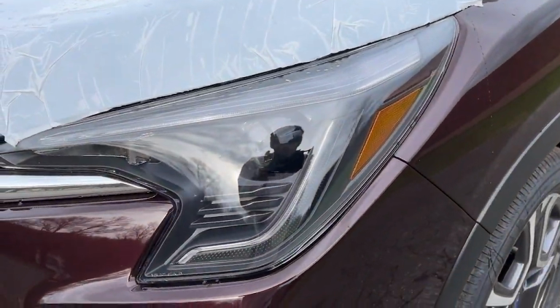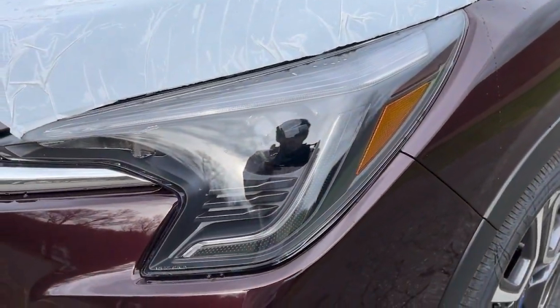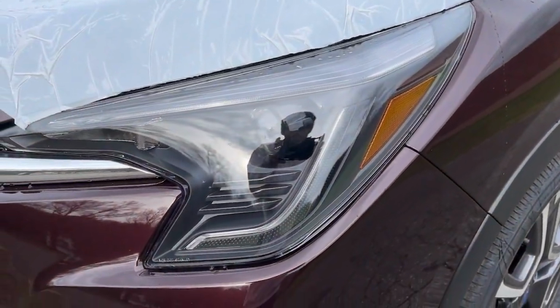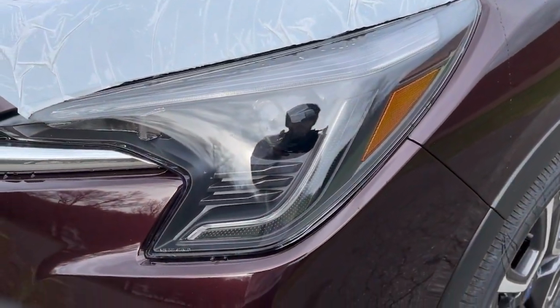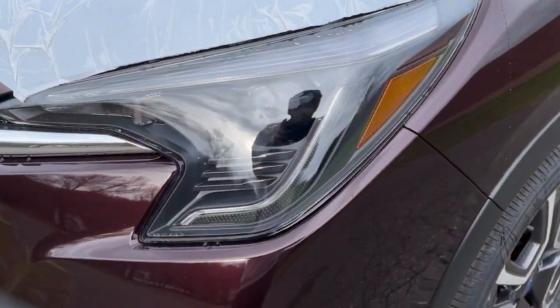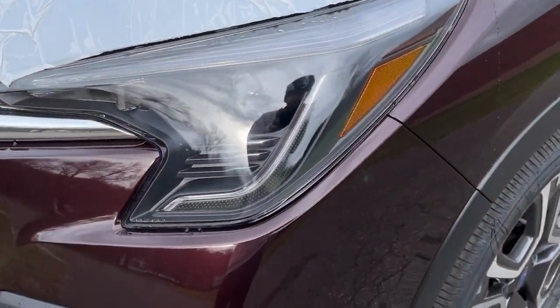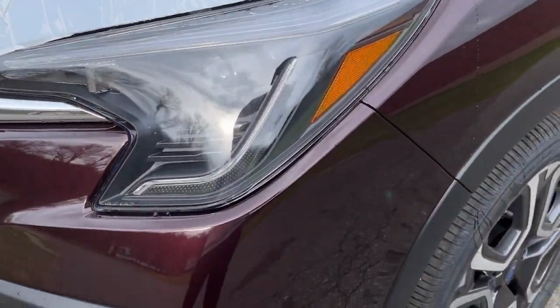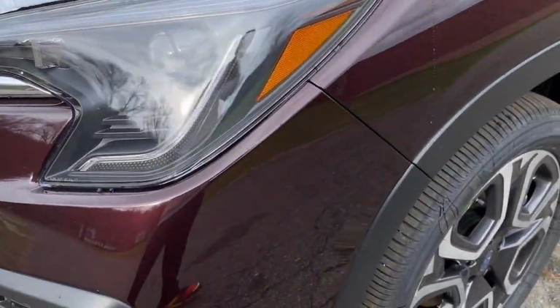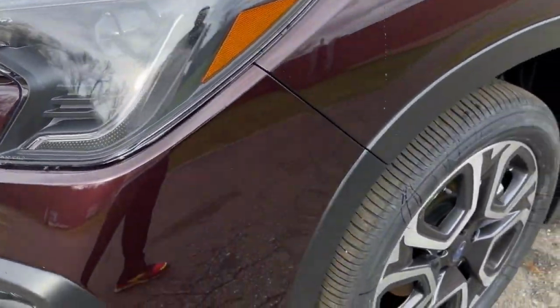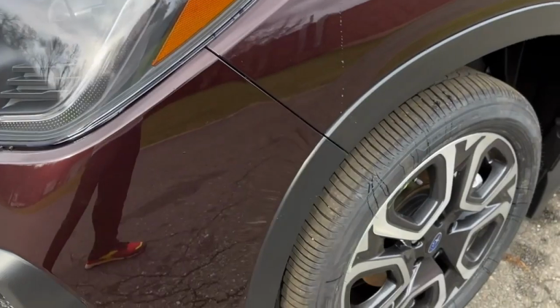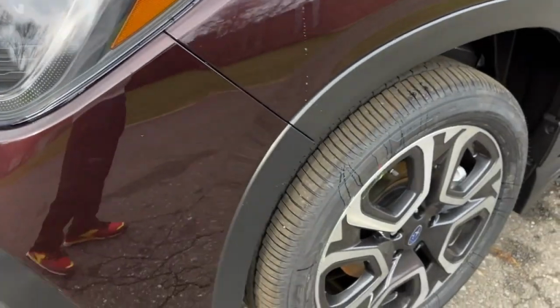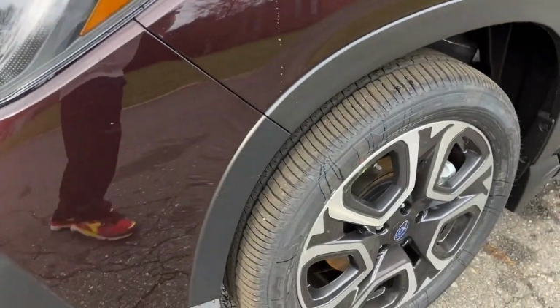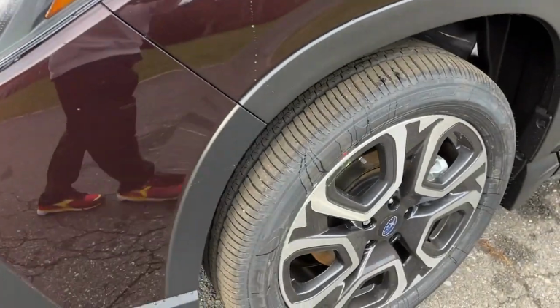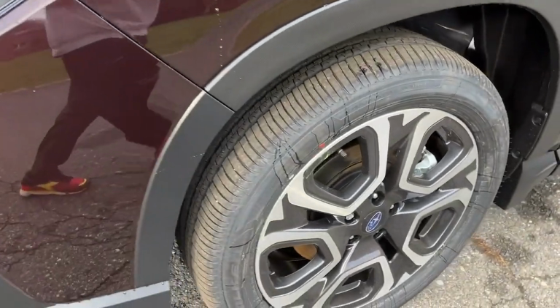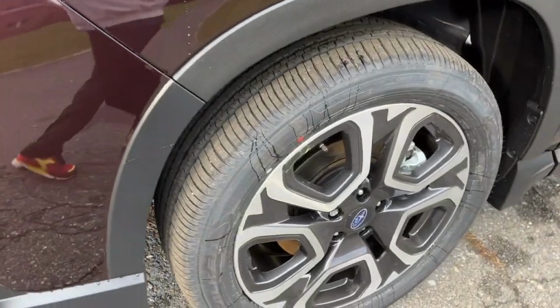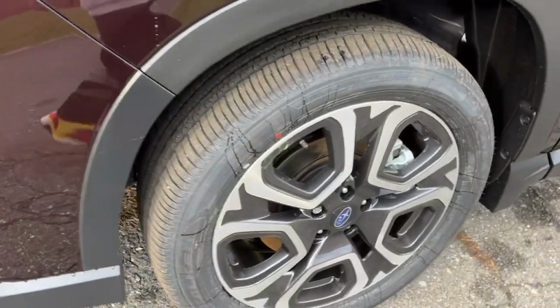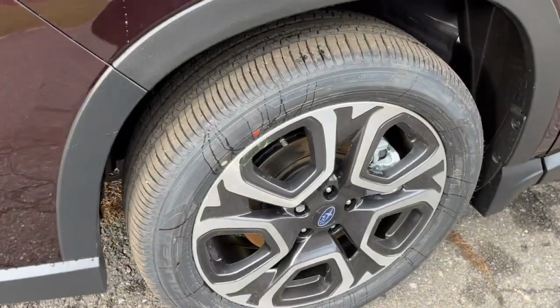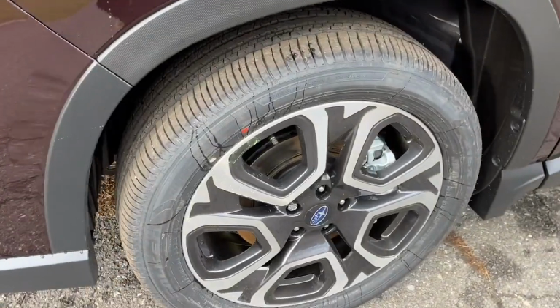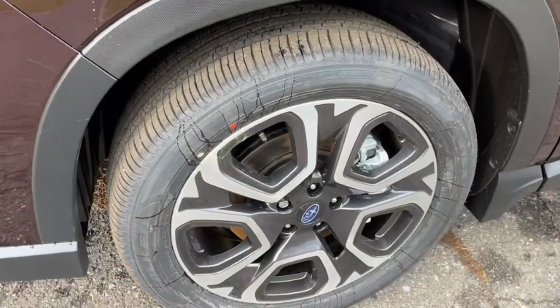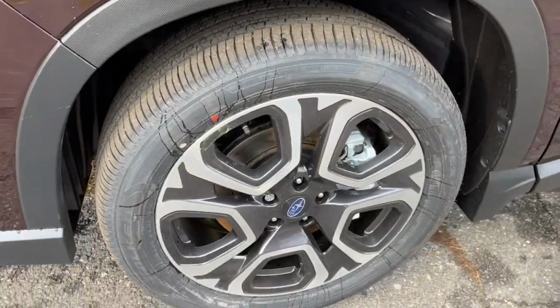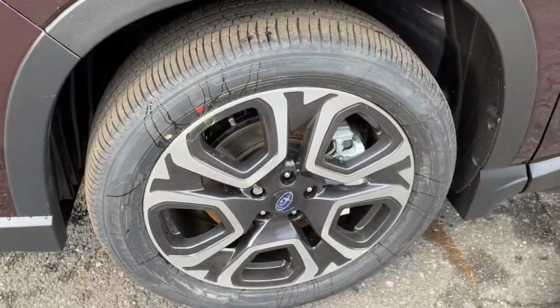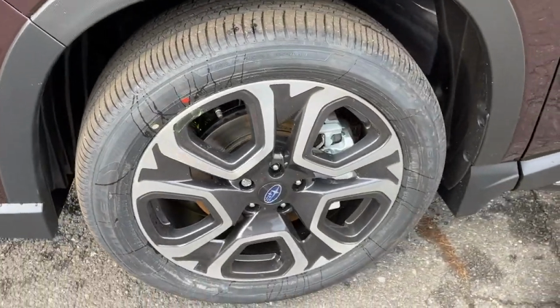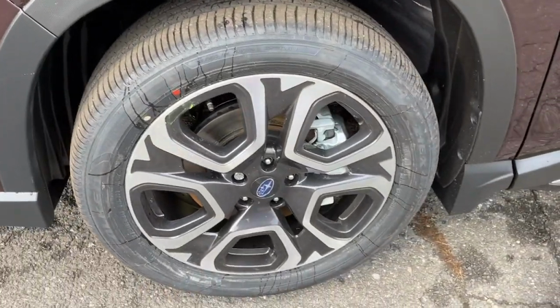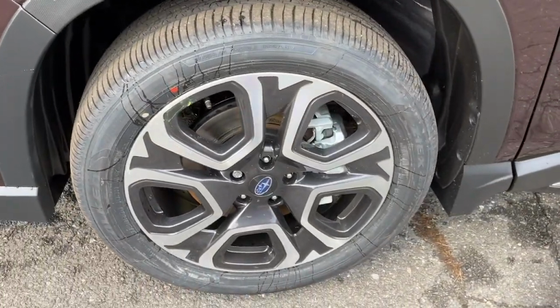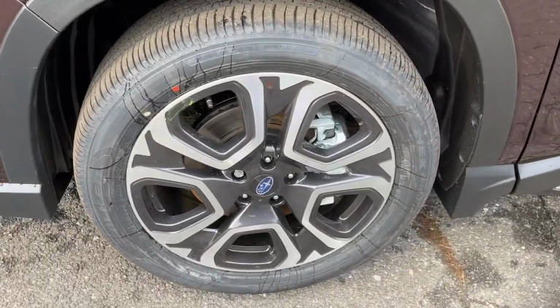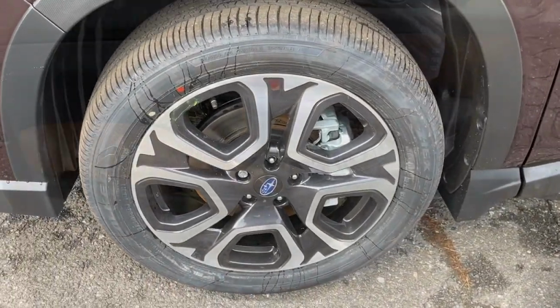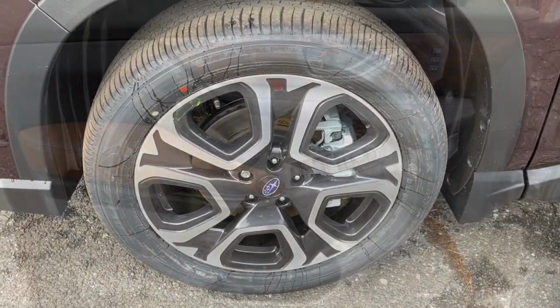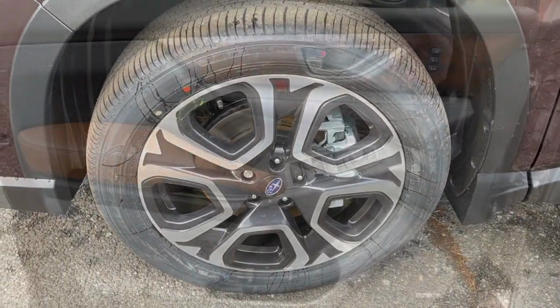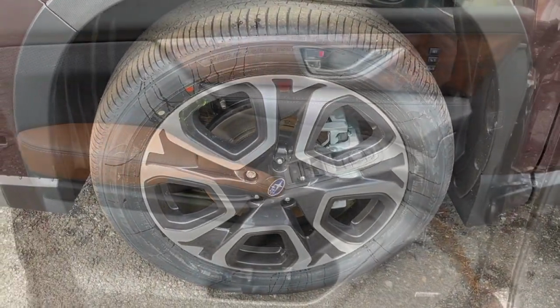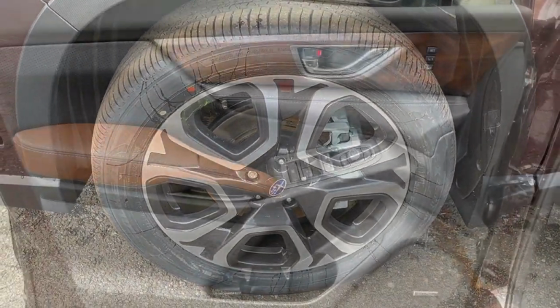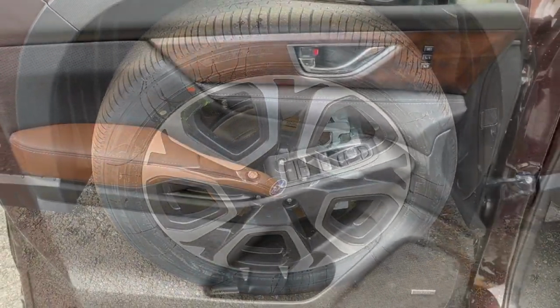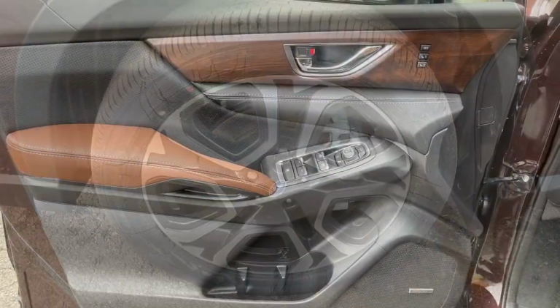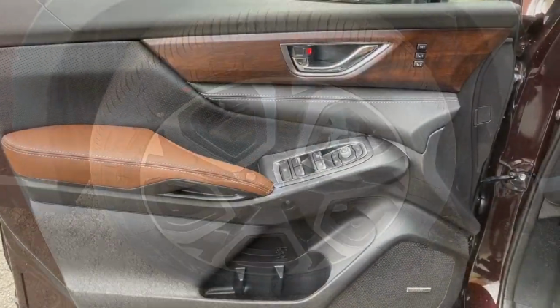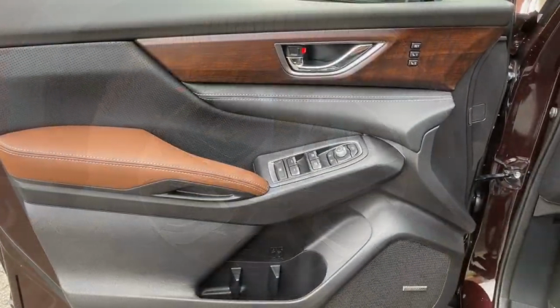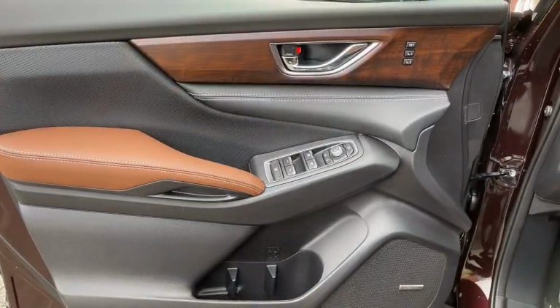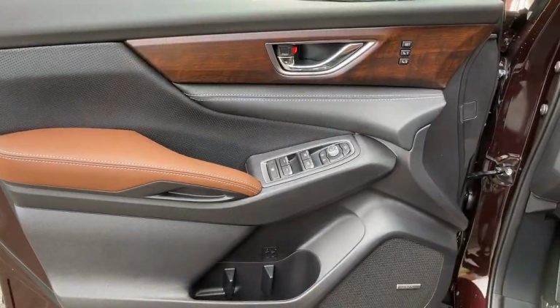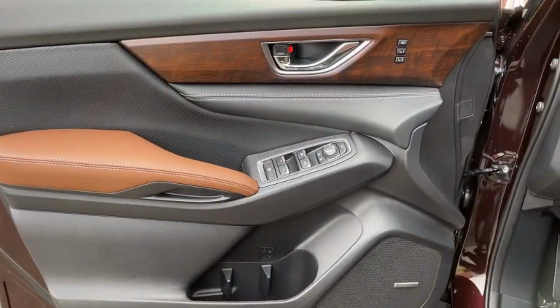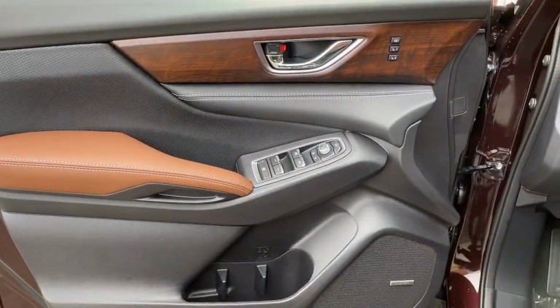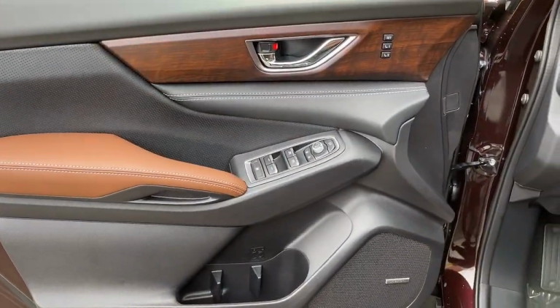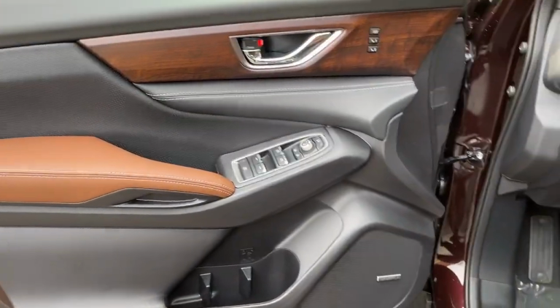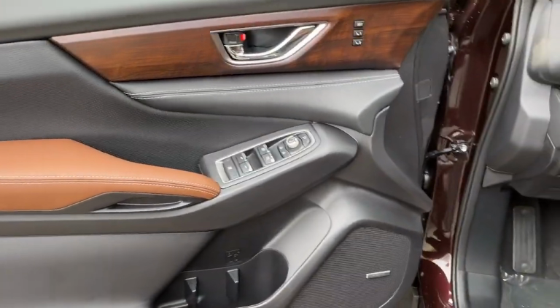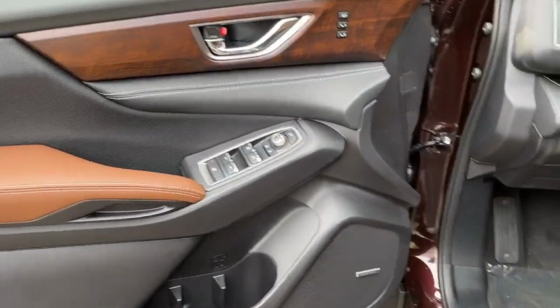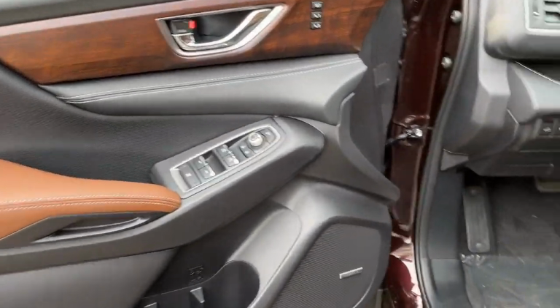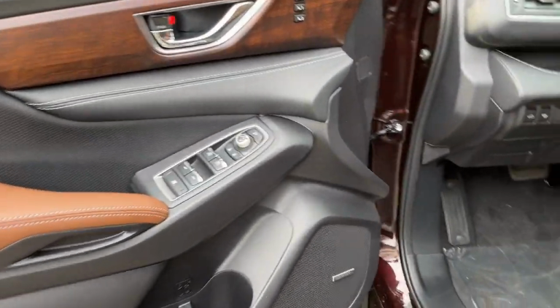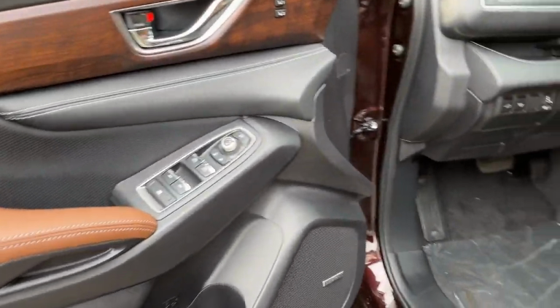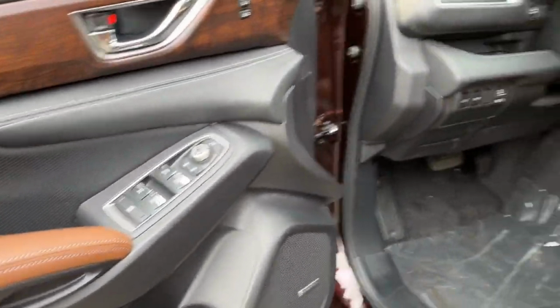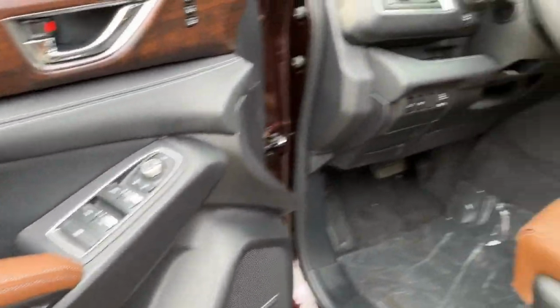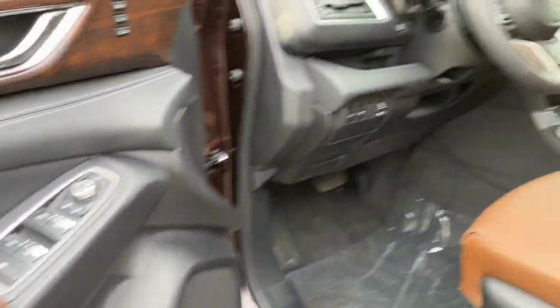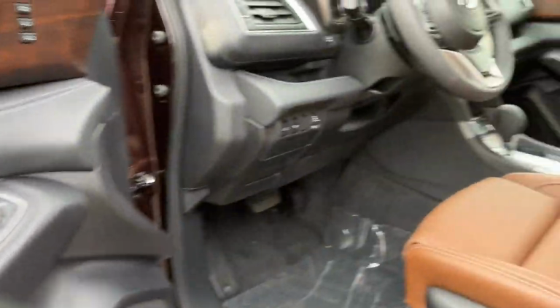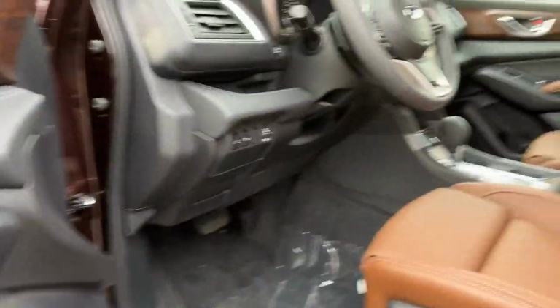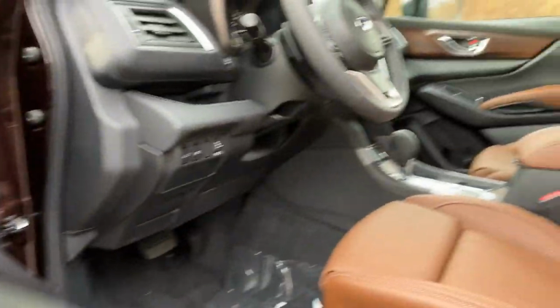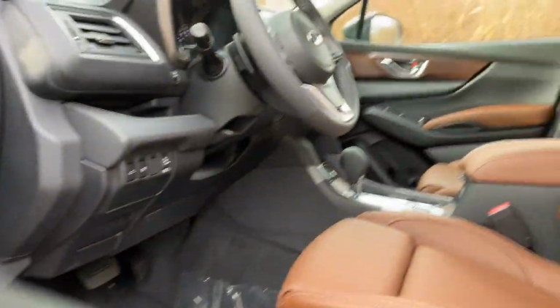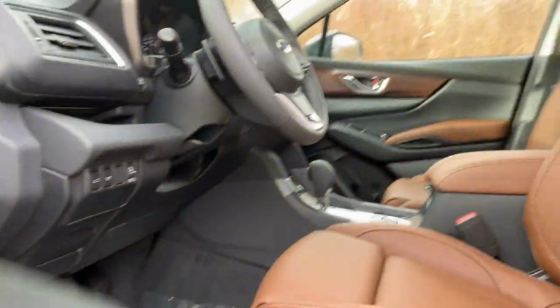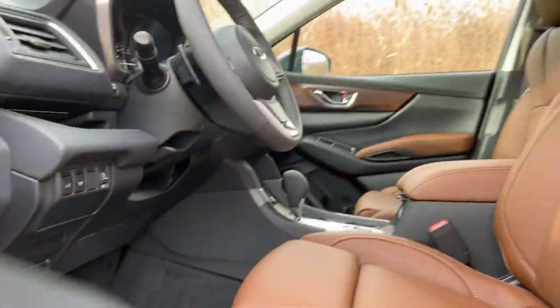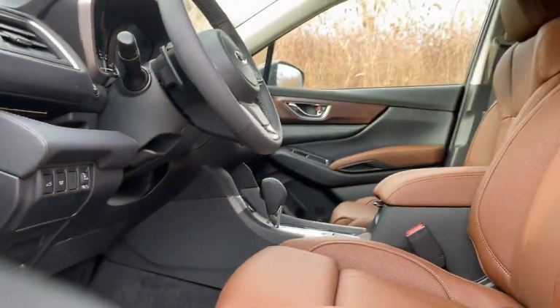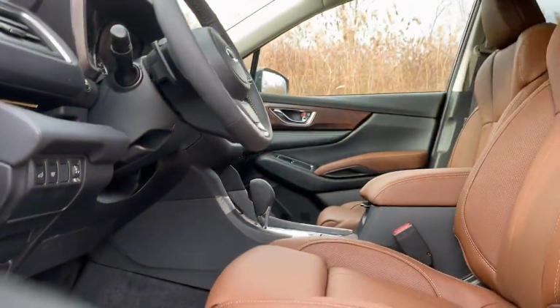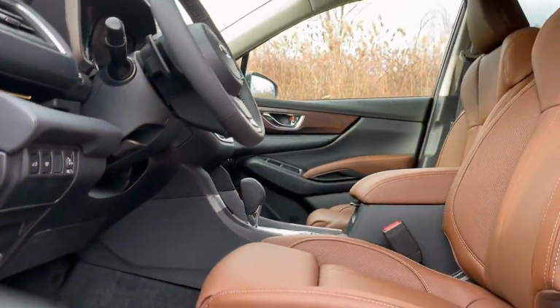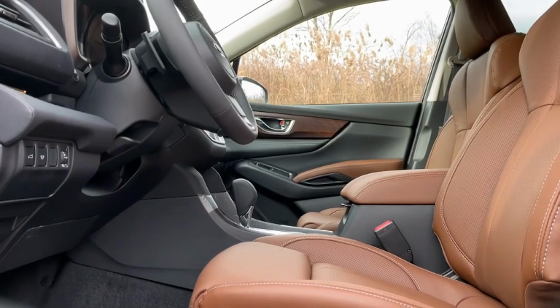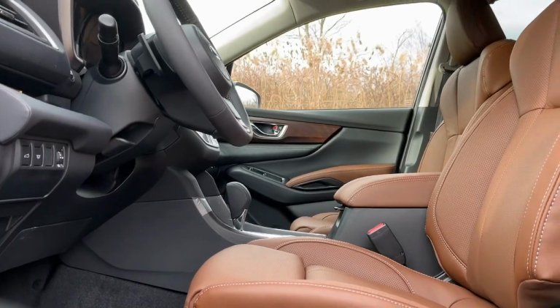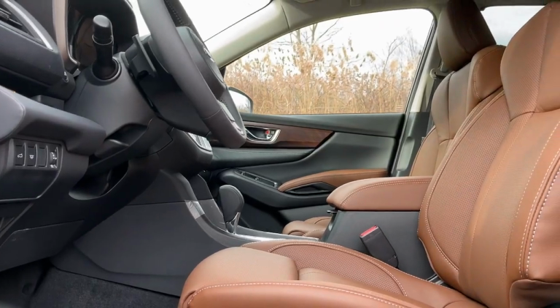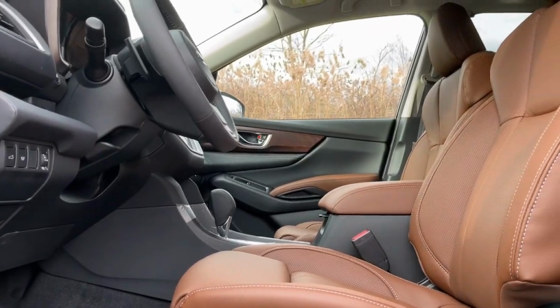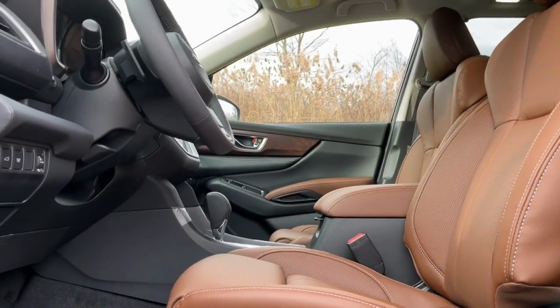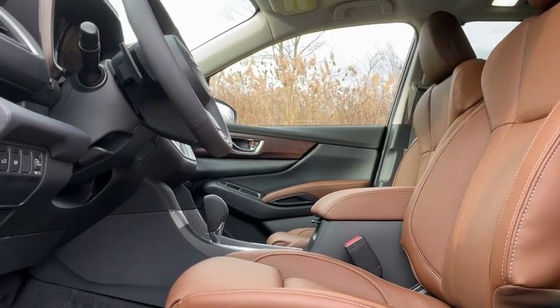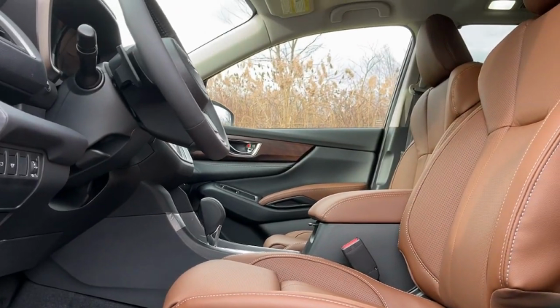The following are some of this vehicle's highlighted options: trailer hitch, third-row seat, floor mats.